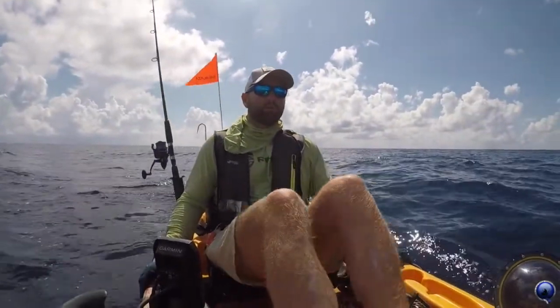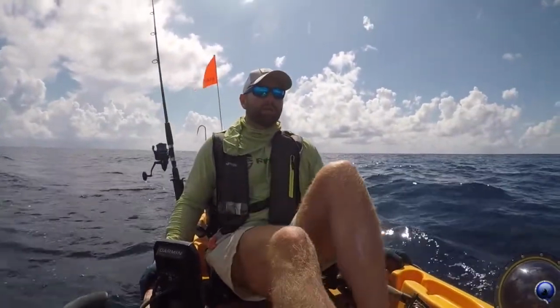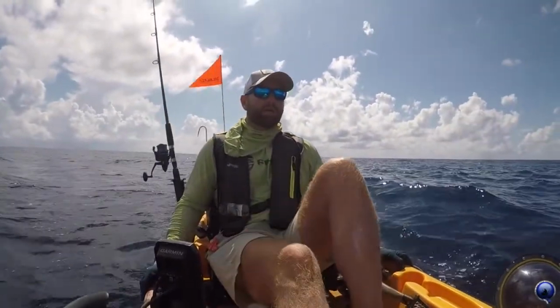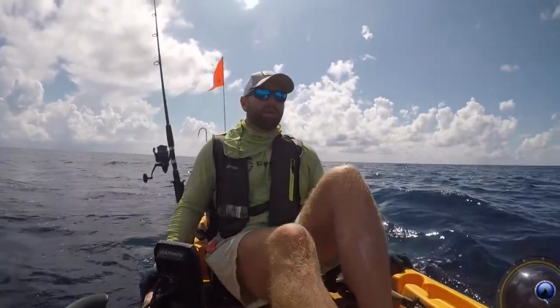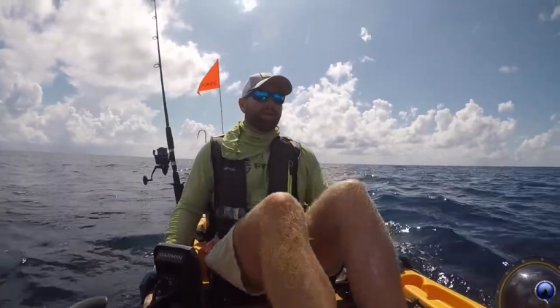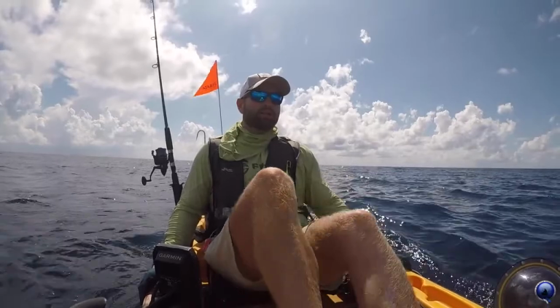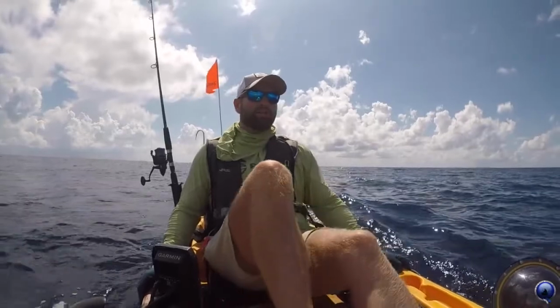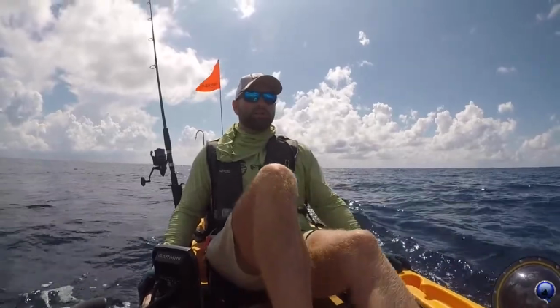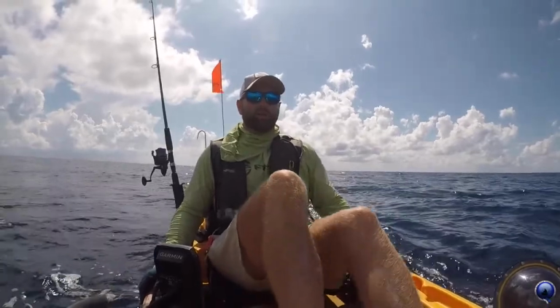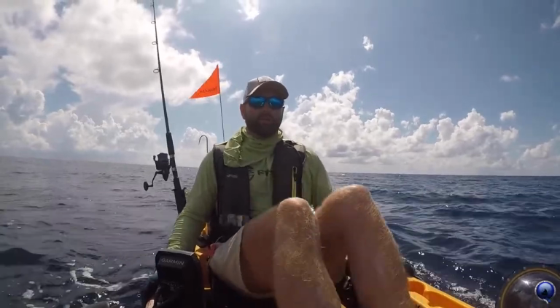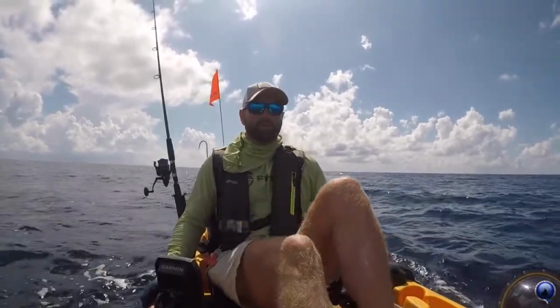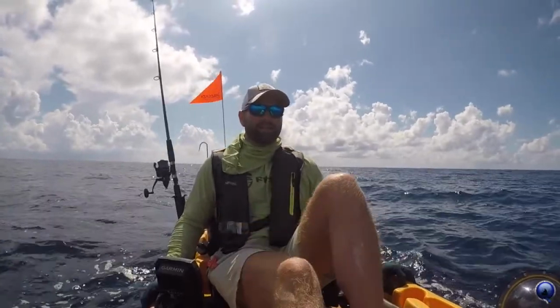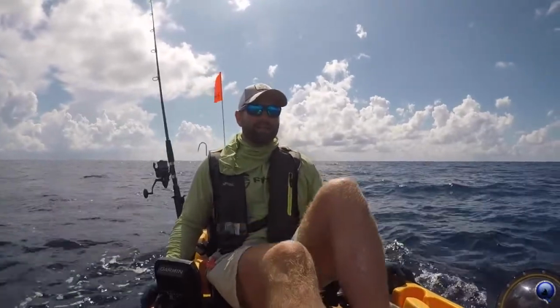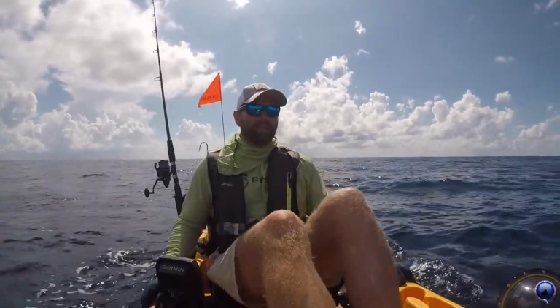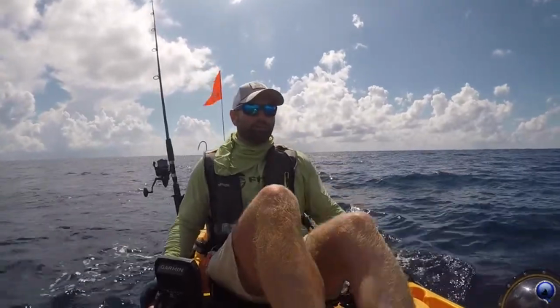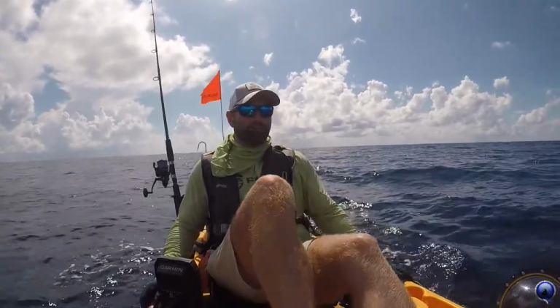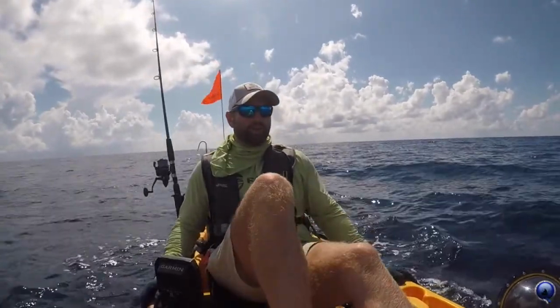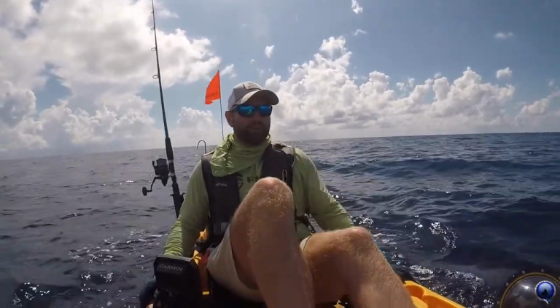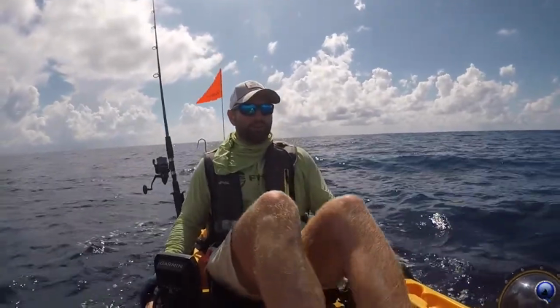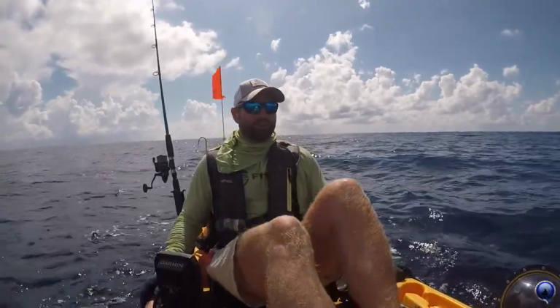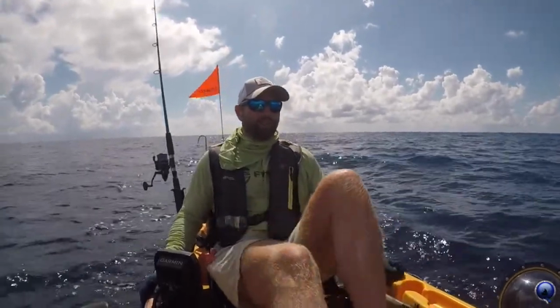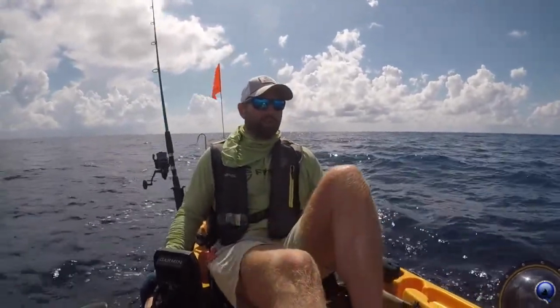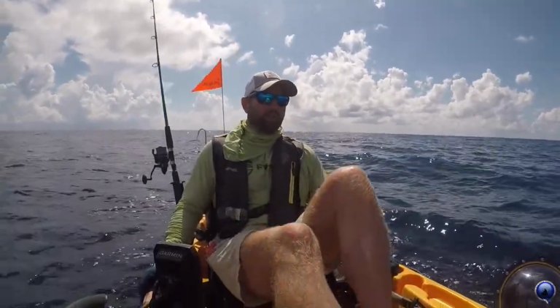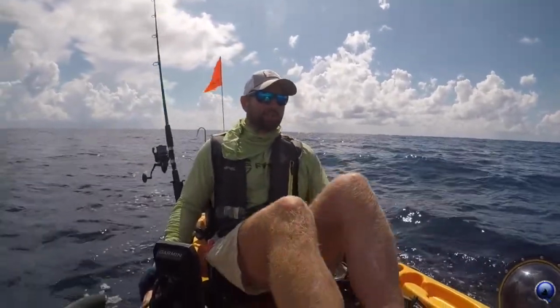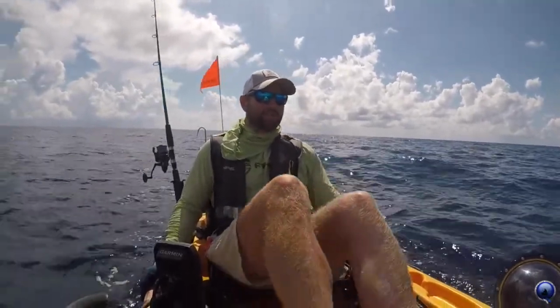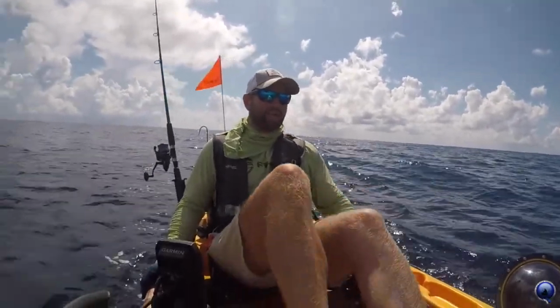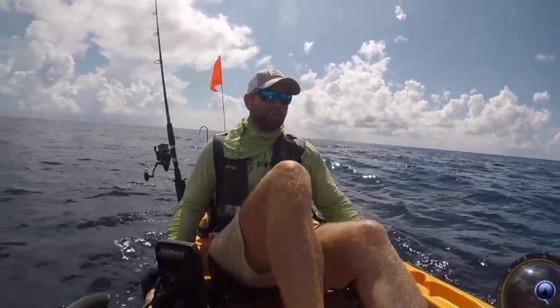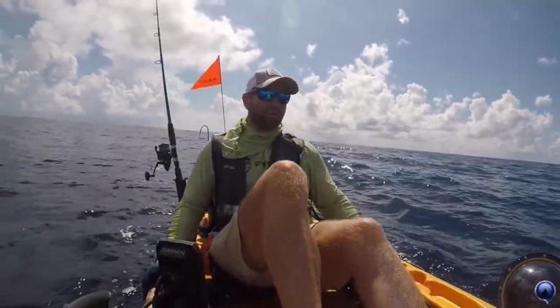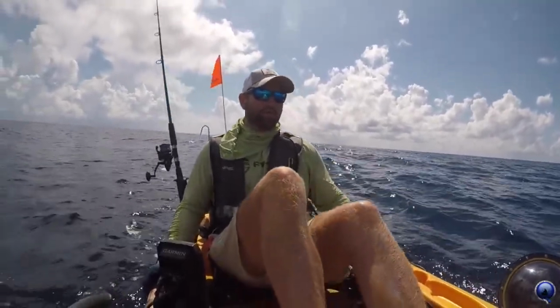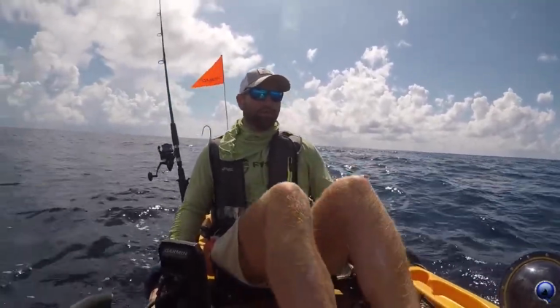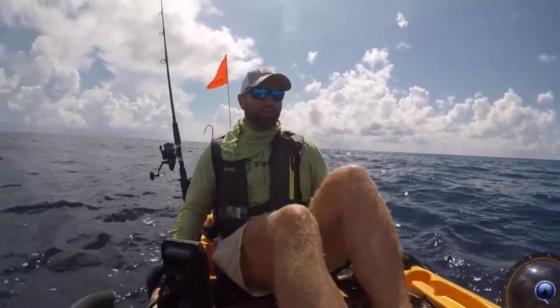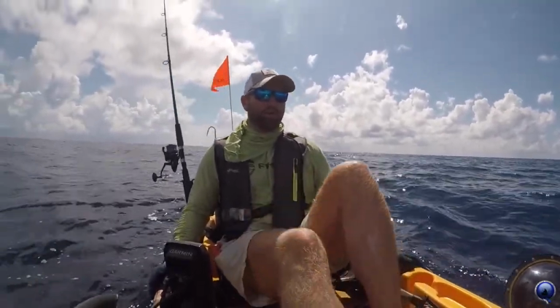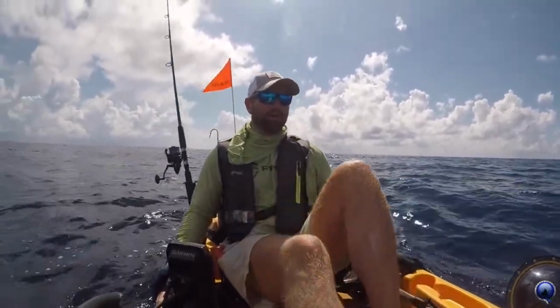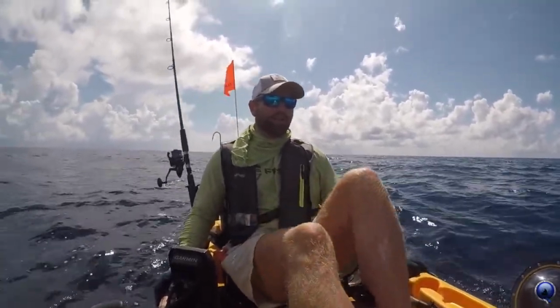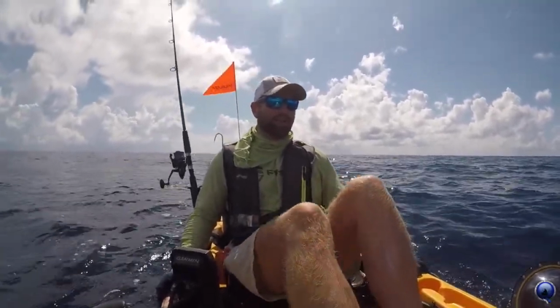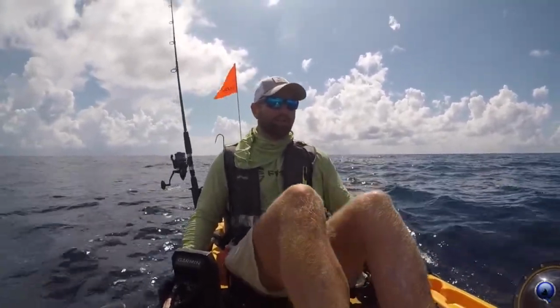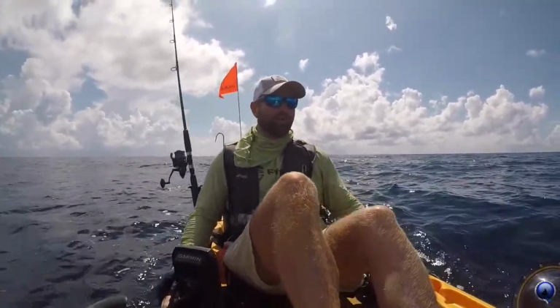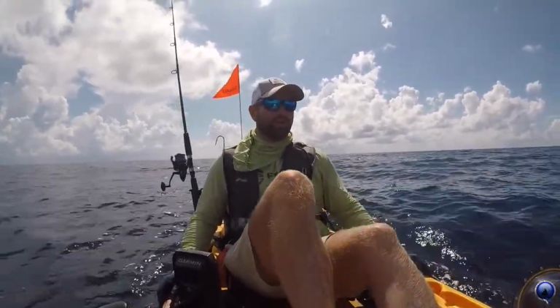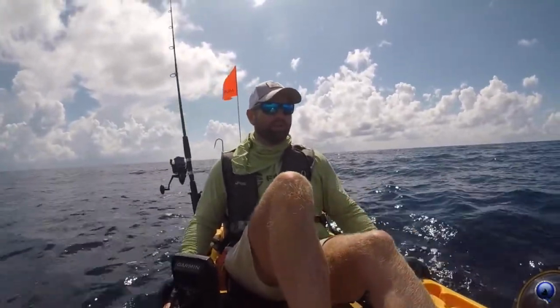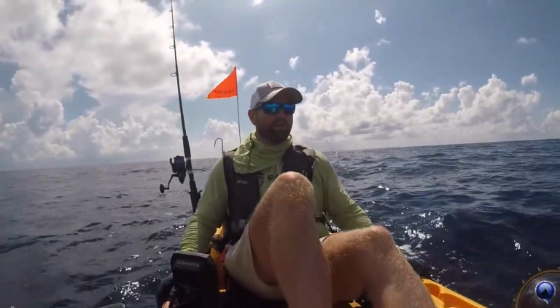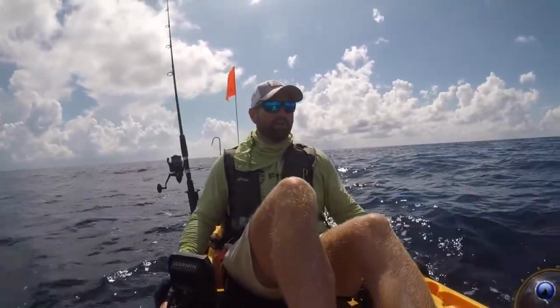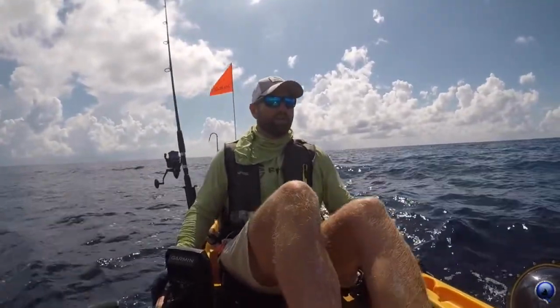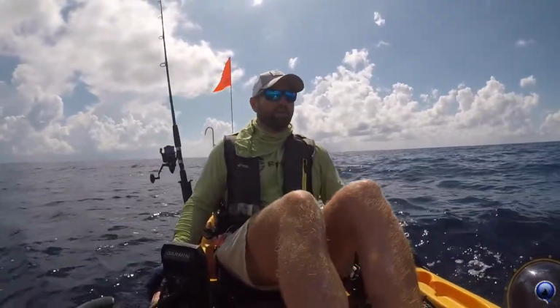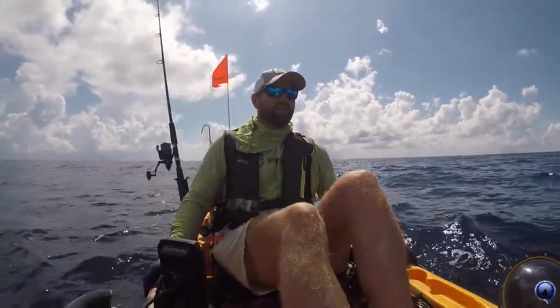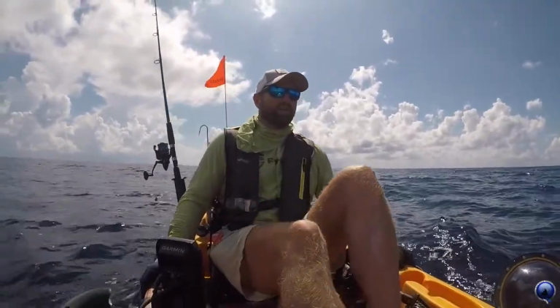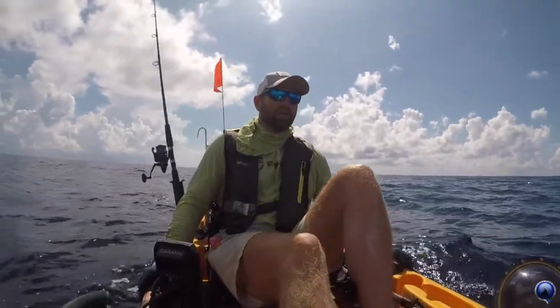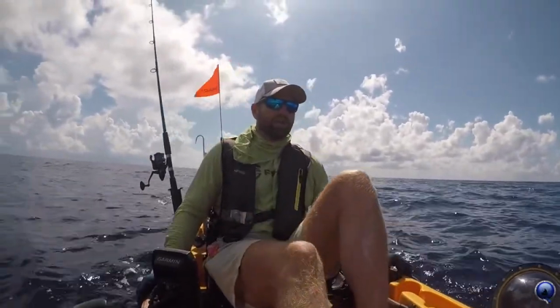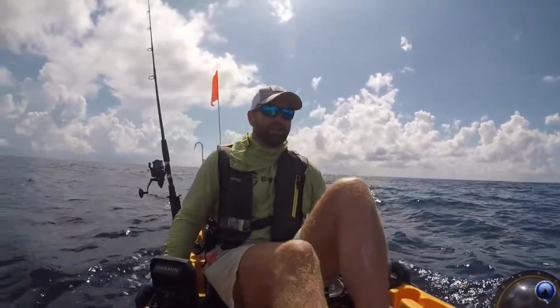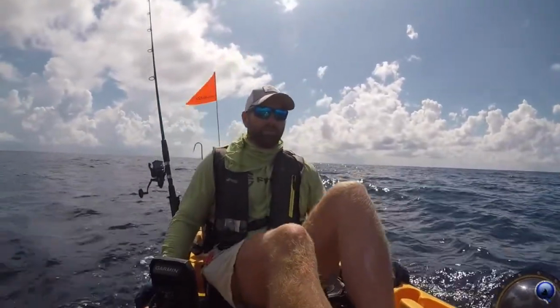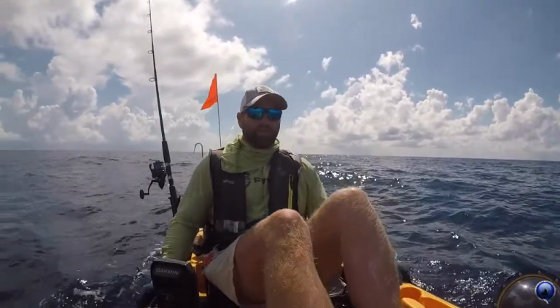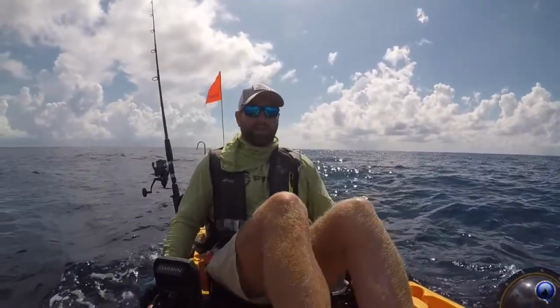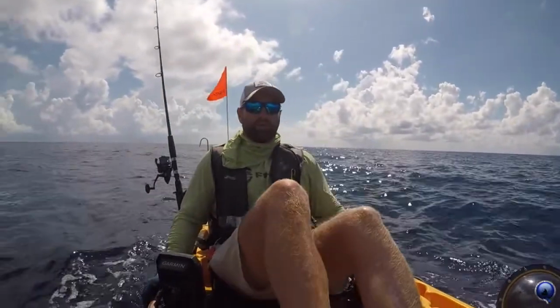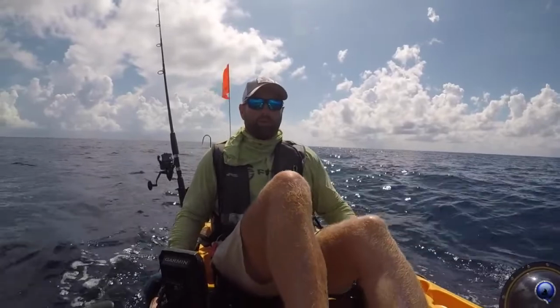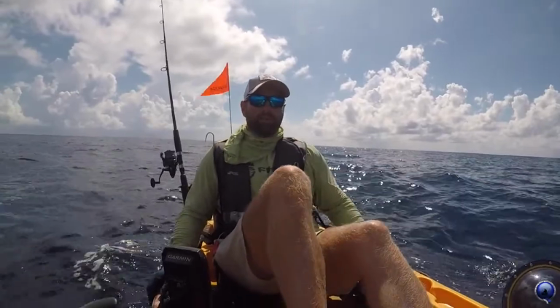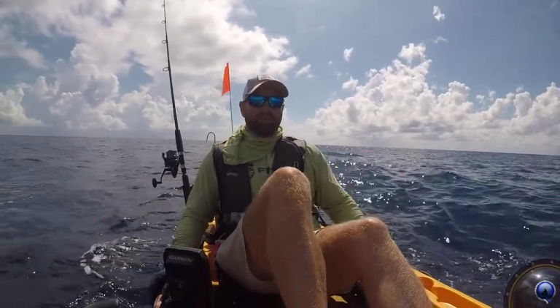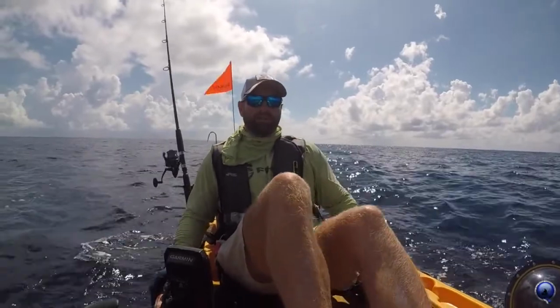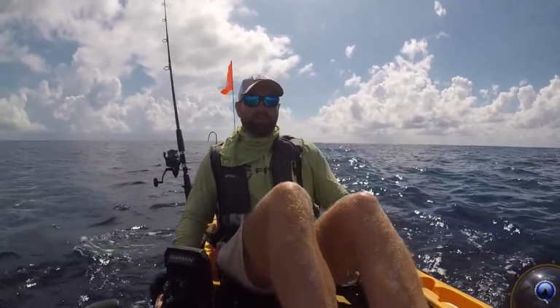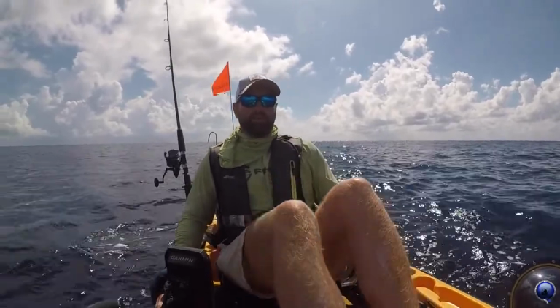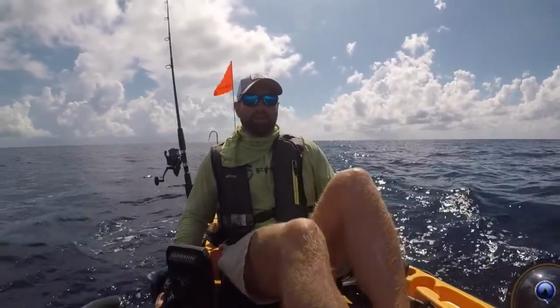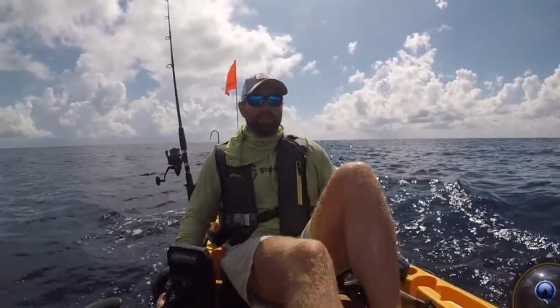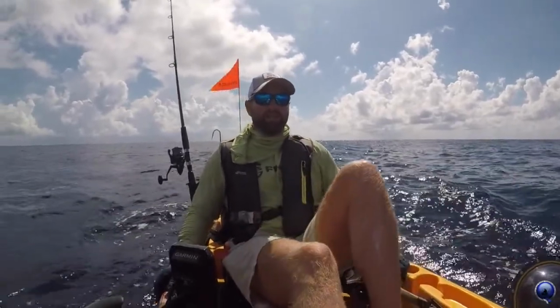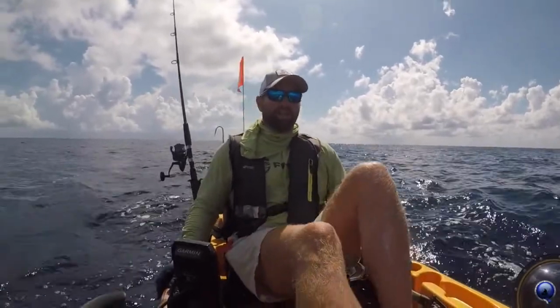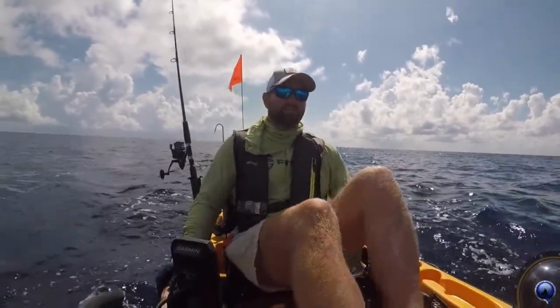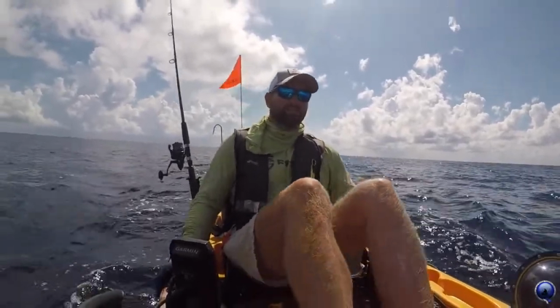They all hooked up to that sailfish. We saw Miller Time hook one, land one, and then we got one about ten minutes after.